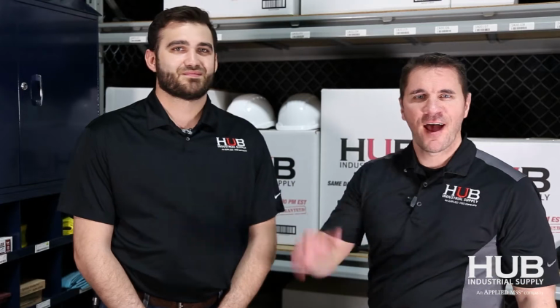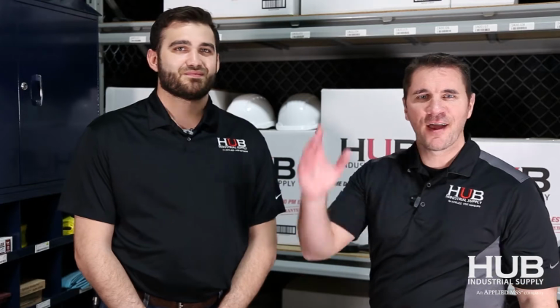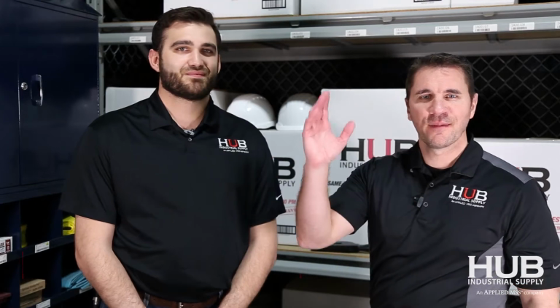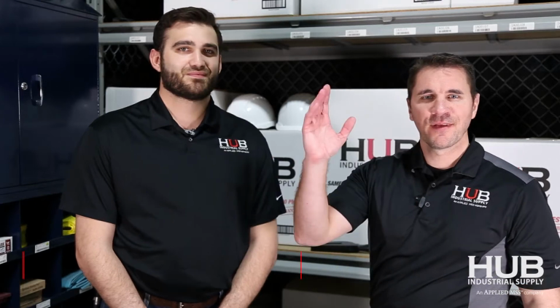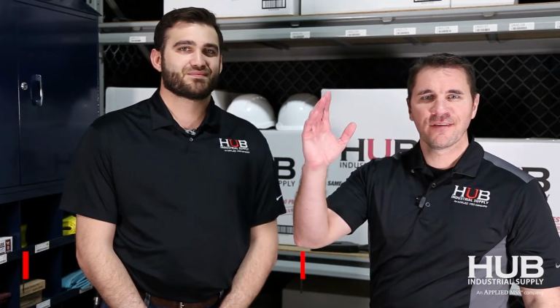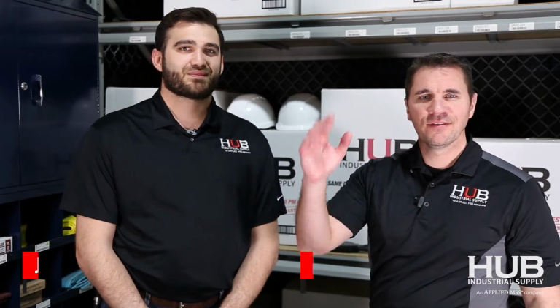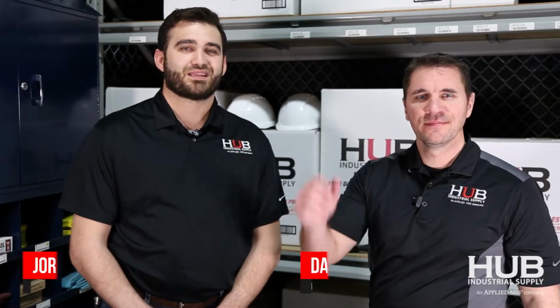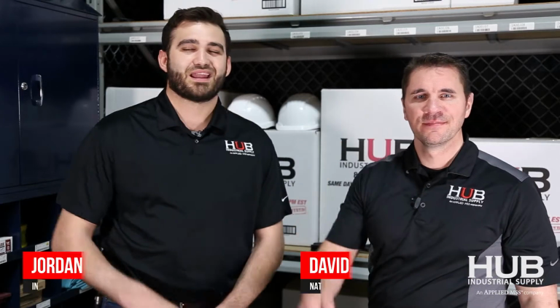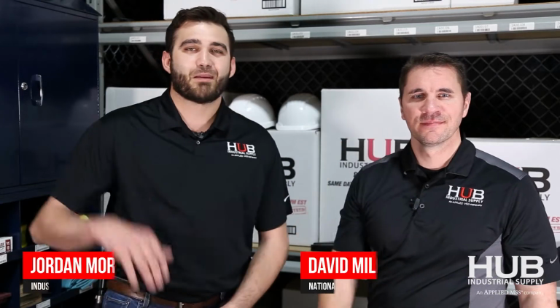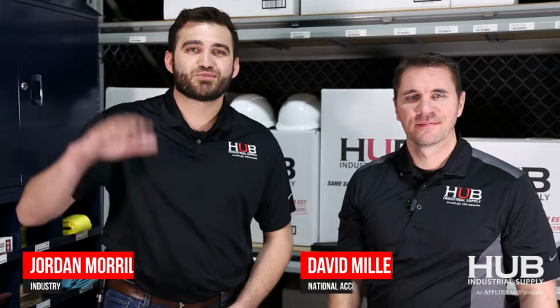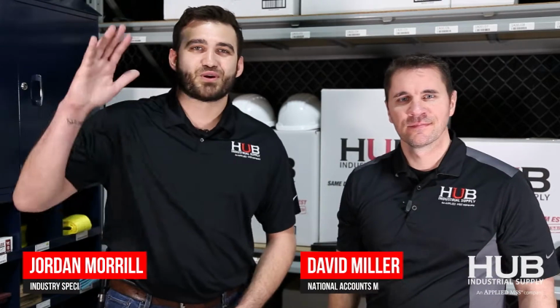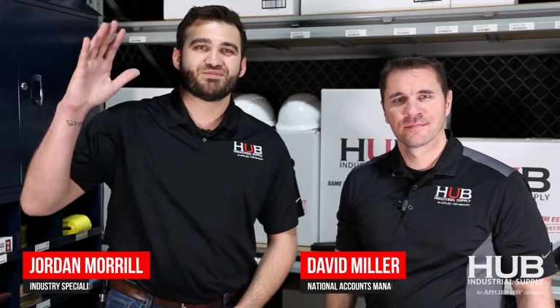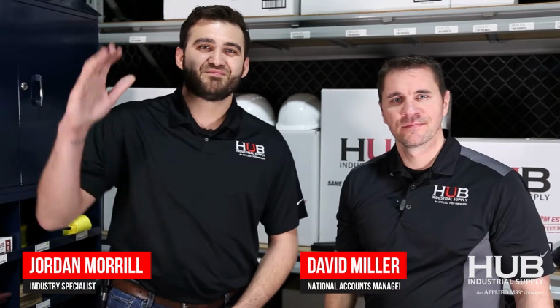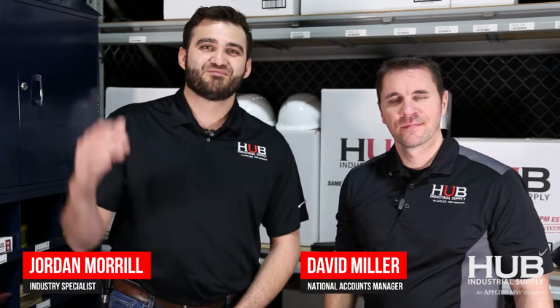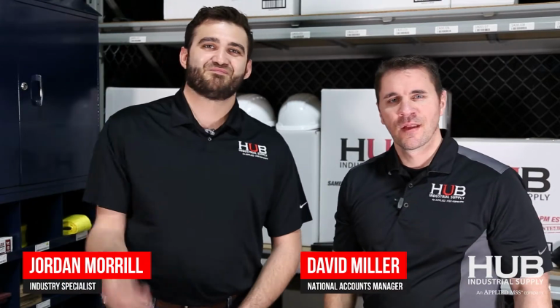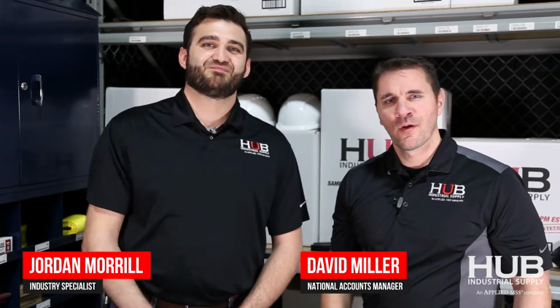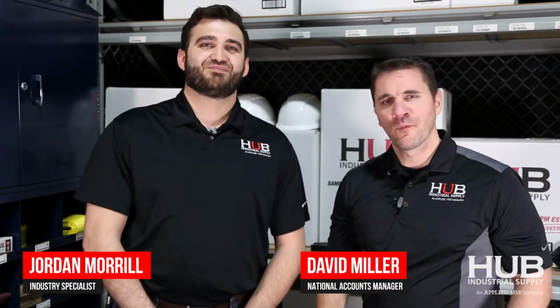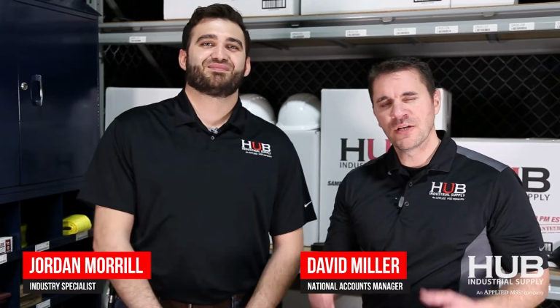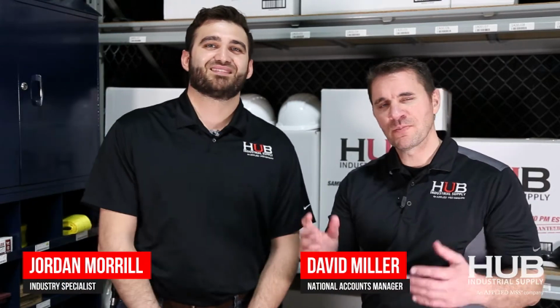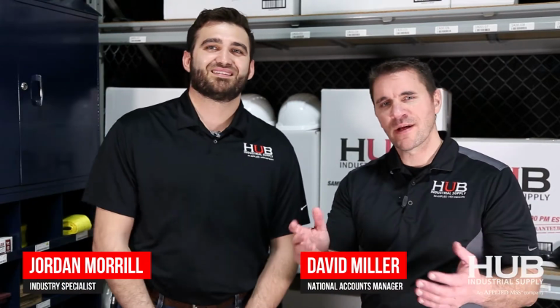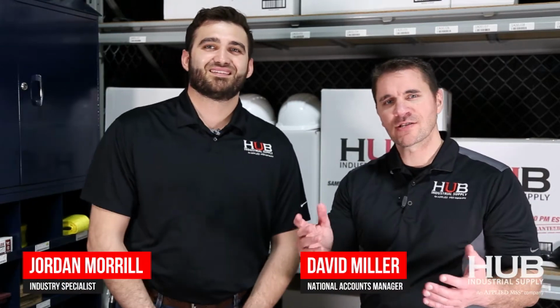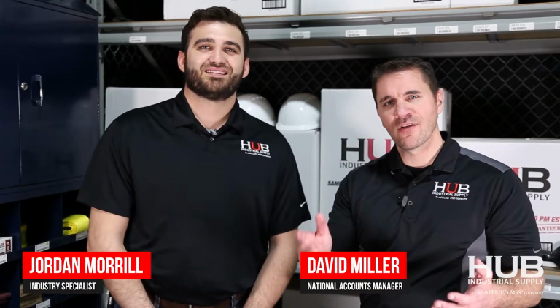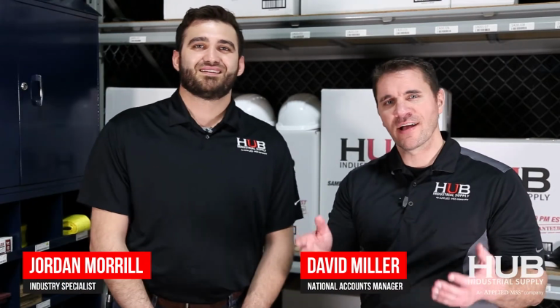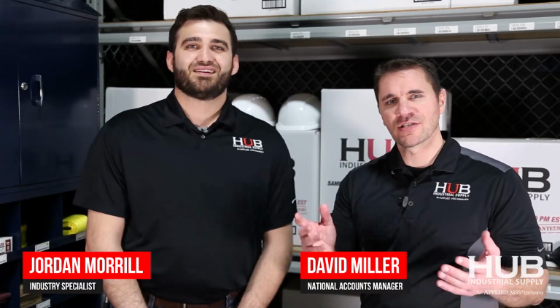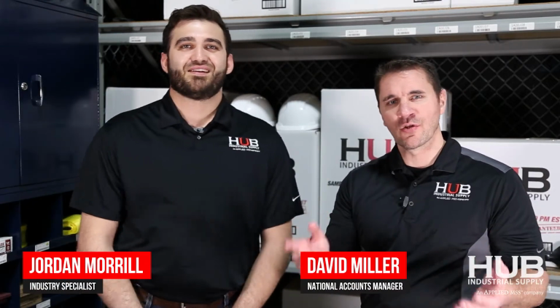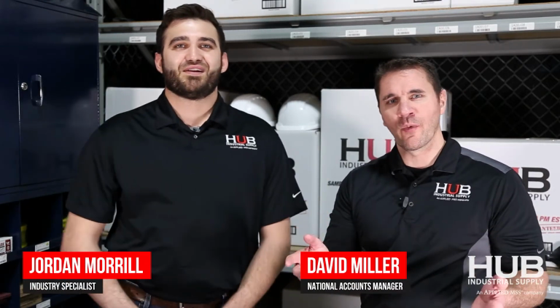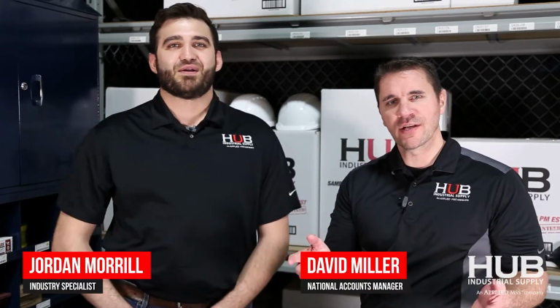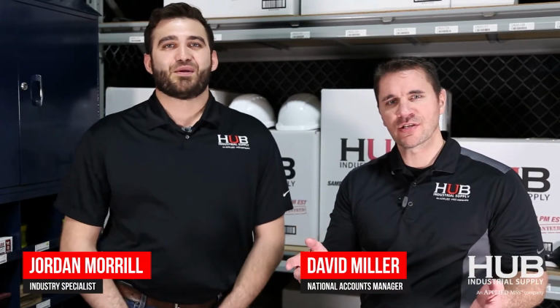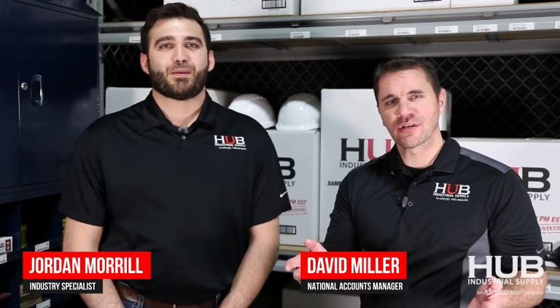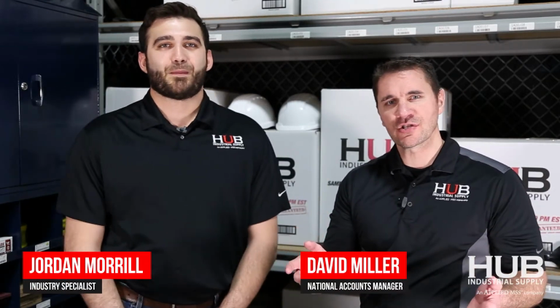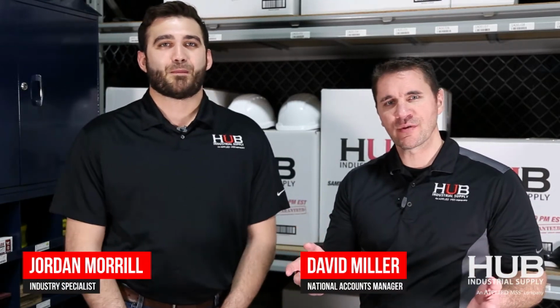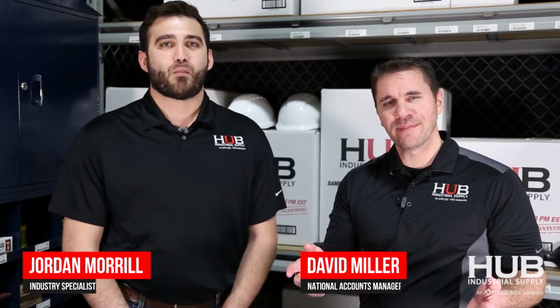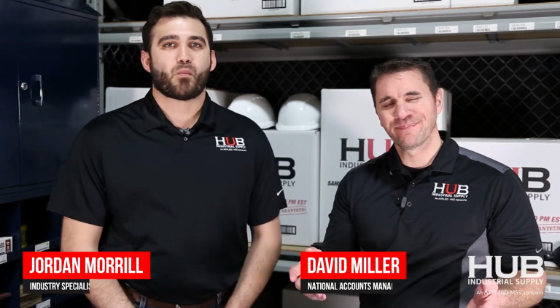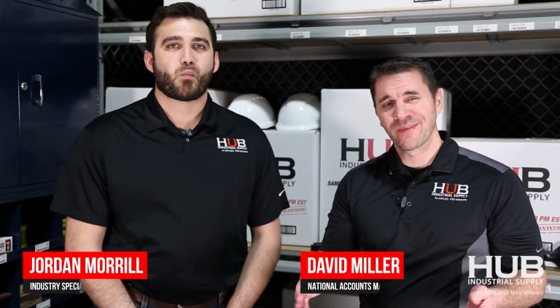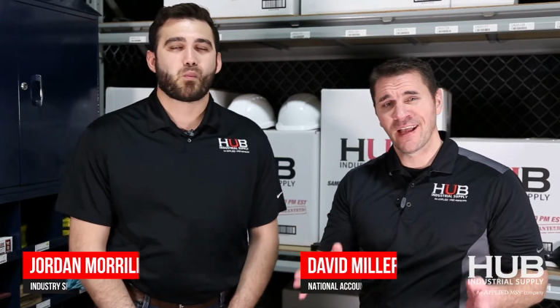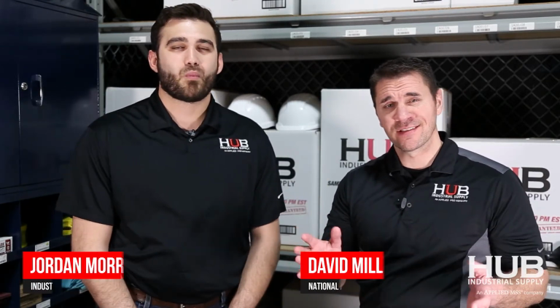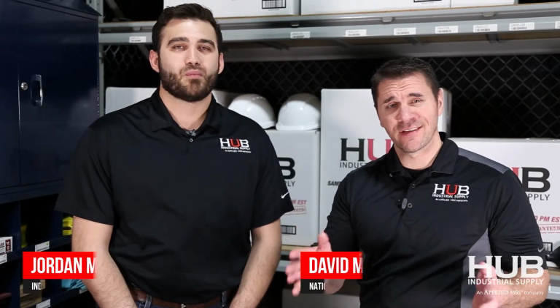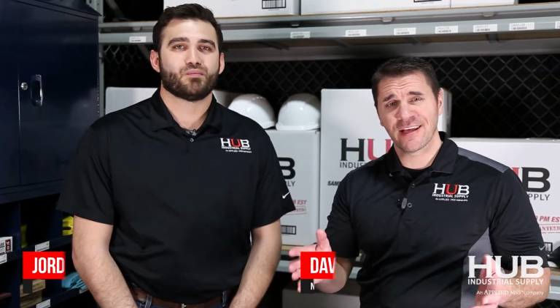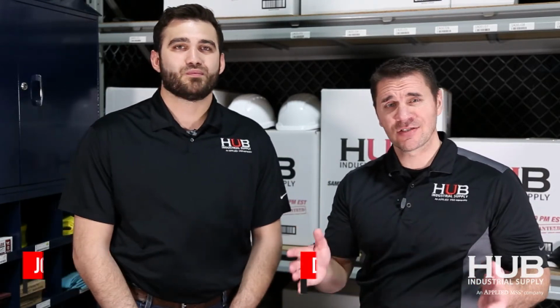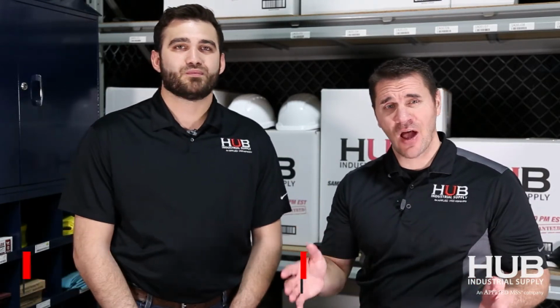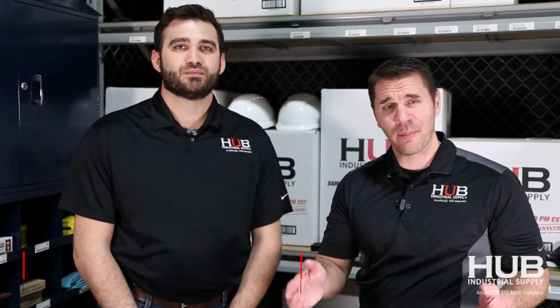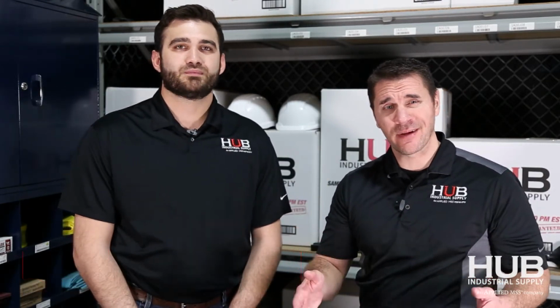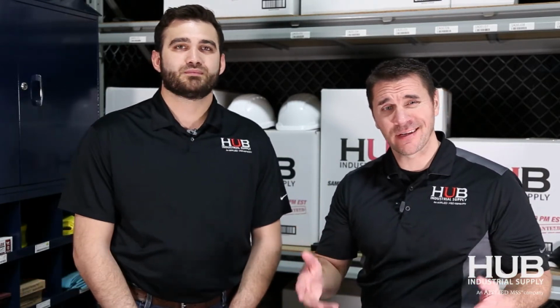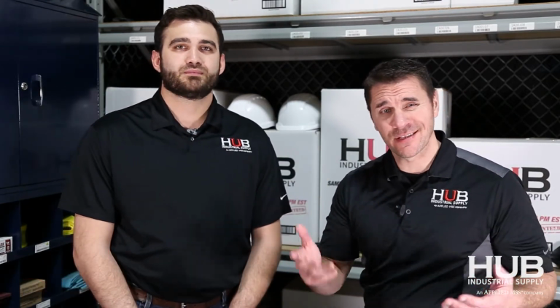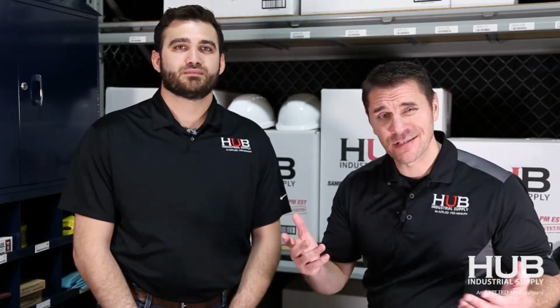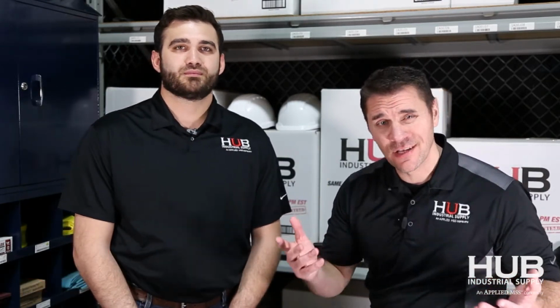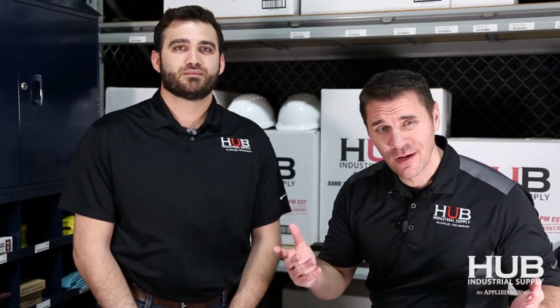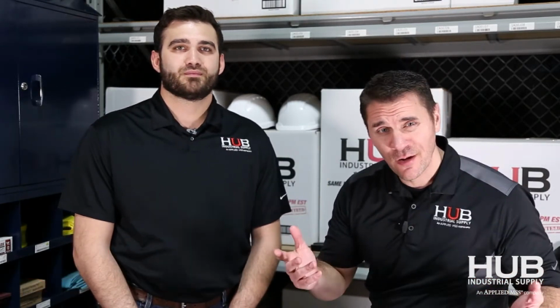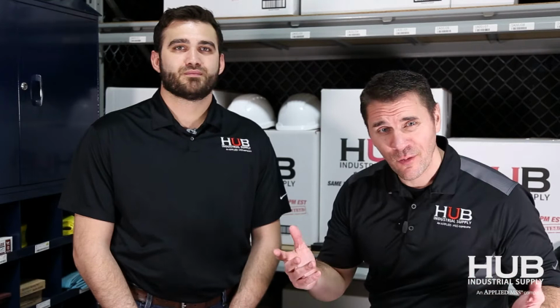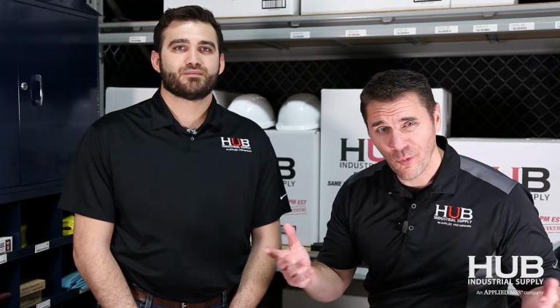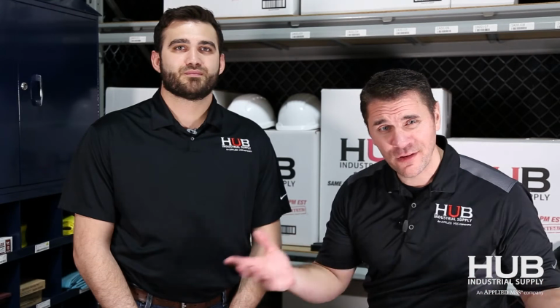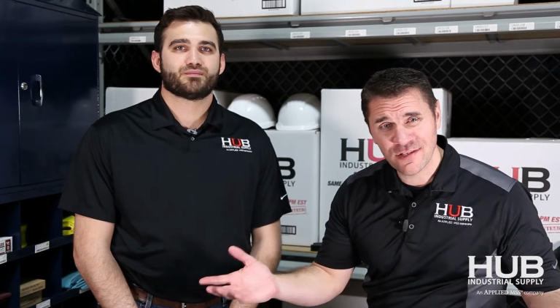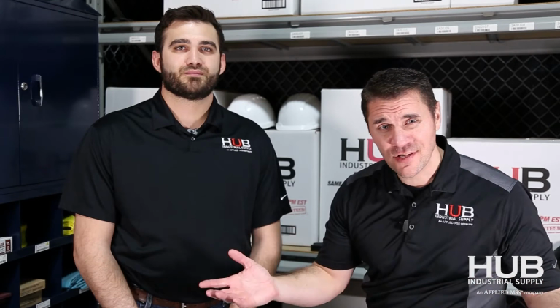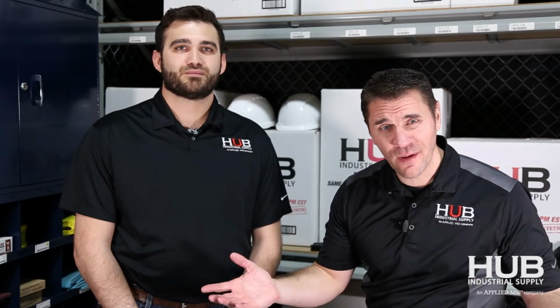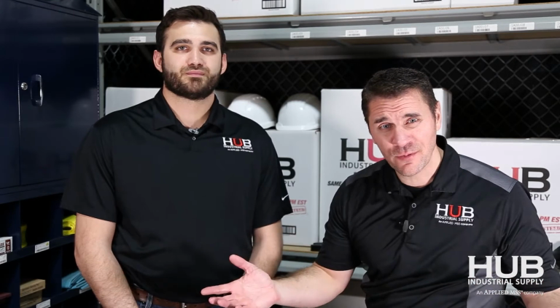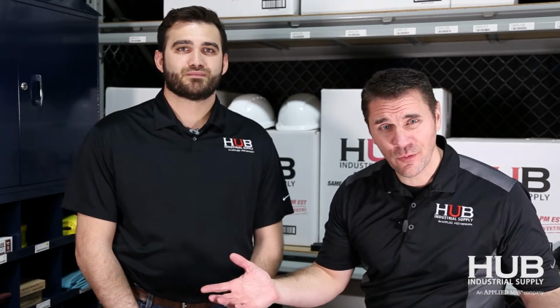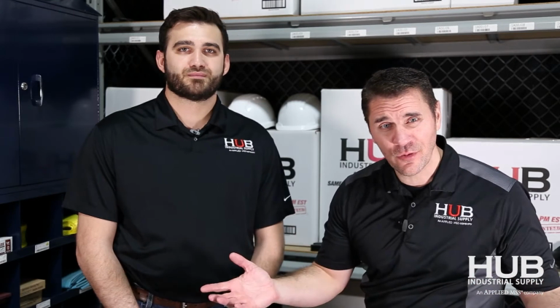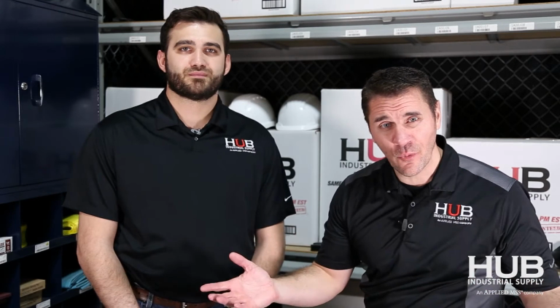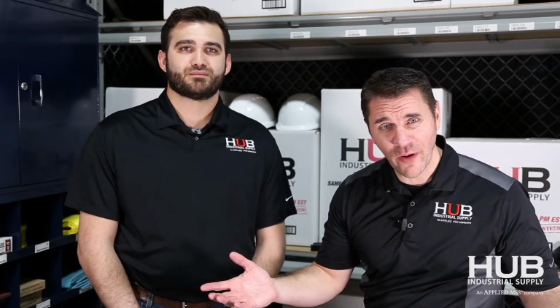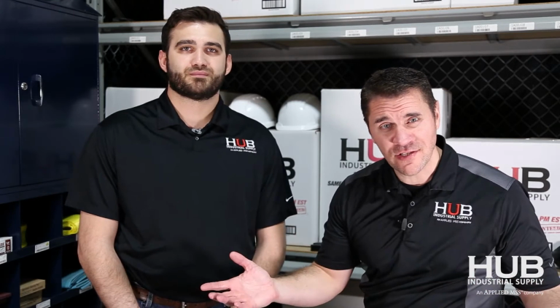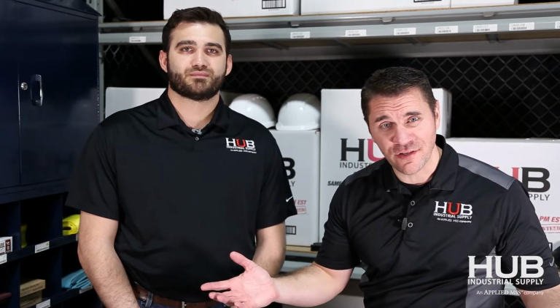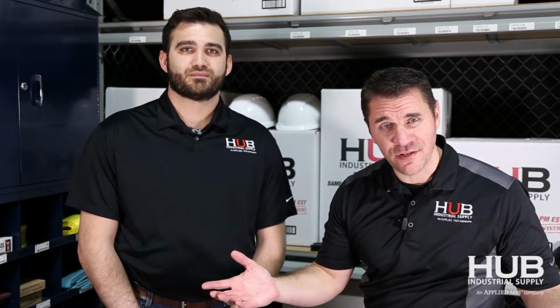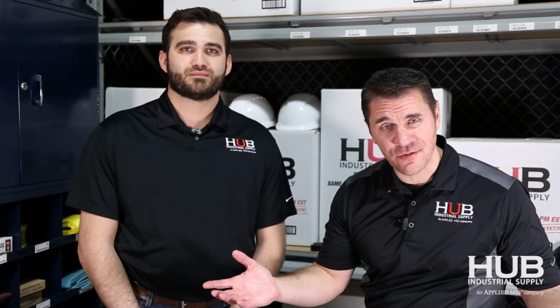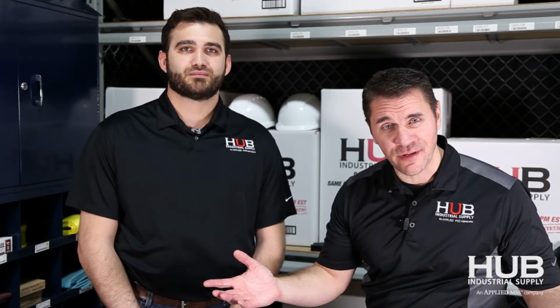Hi, I'm David. And I'm Jordan. We specialize in the waste industry, and today's topic is: what does Hub do in the waste industry?